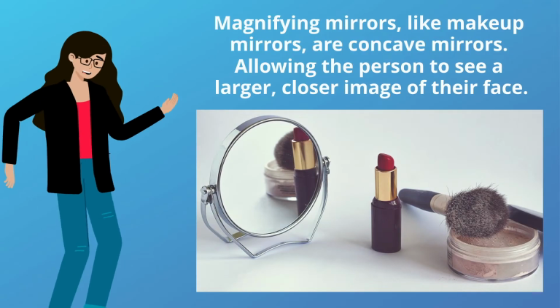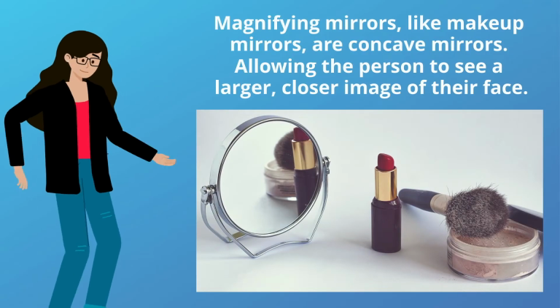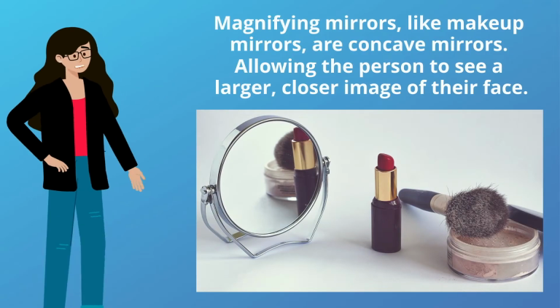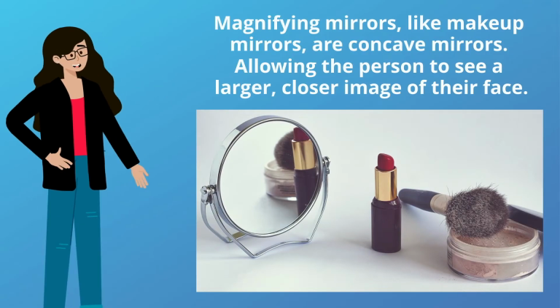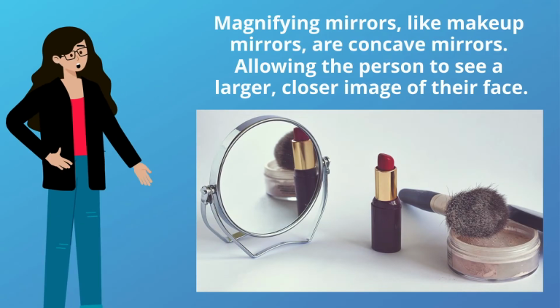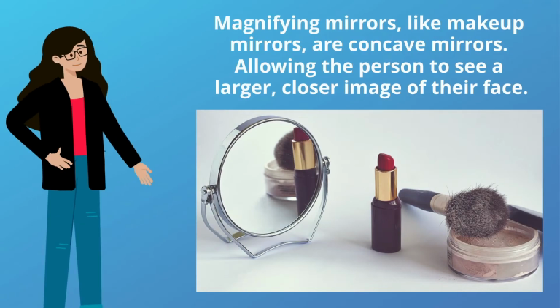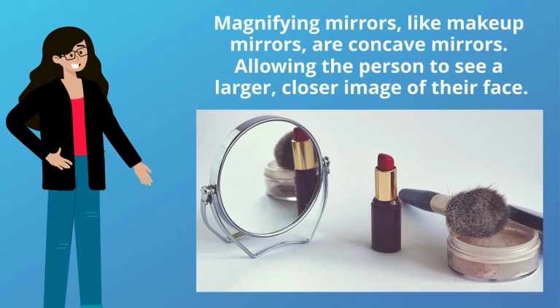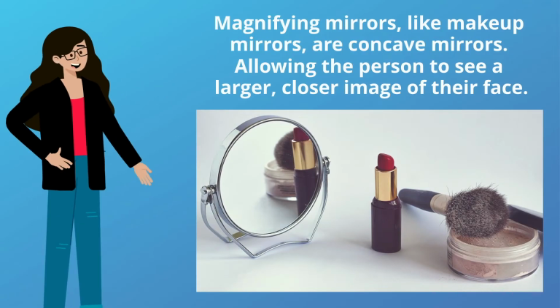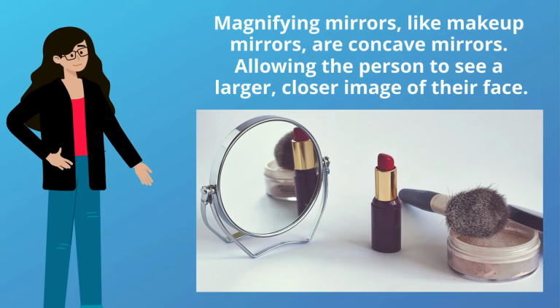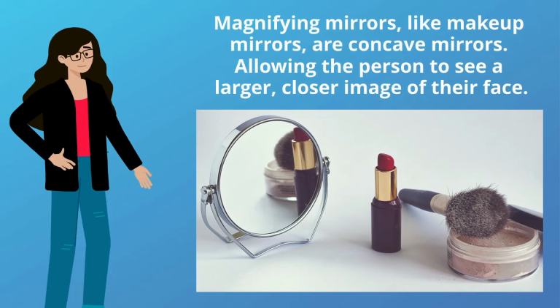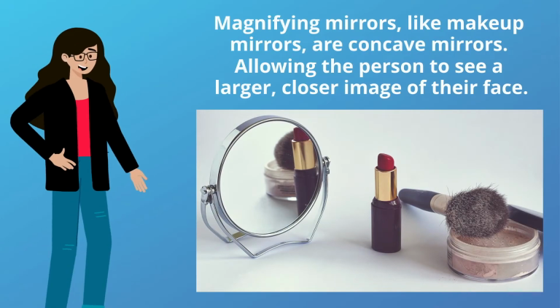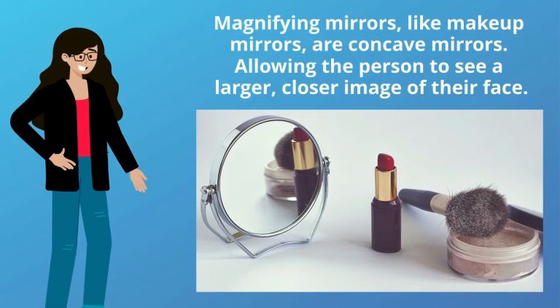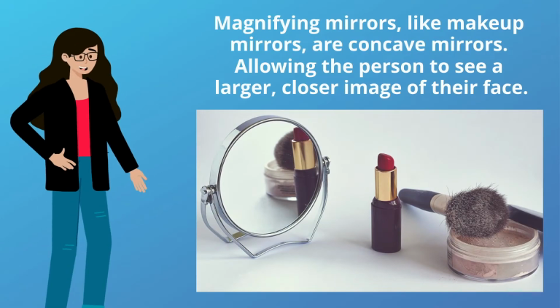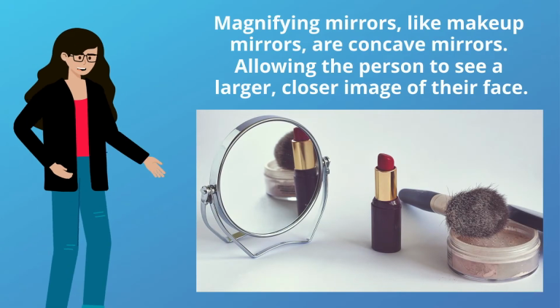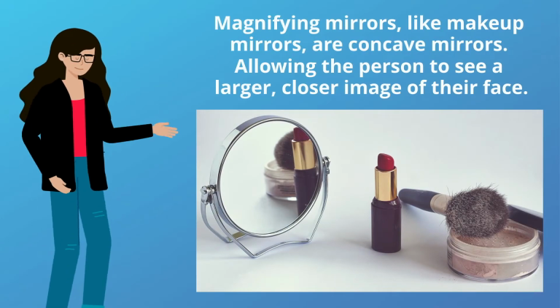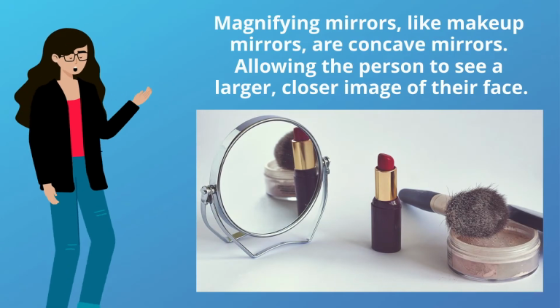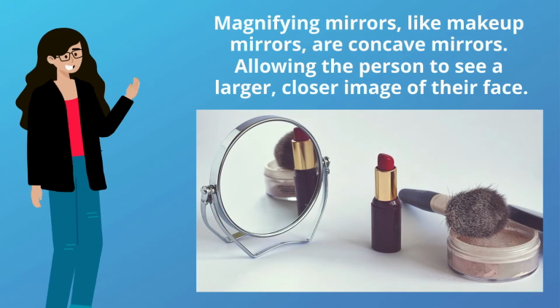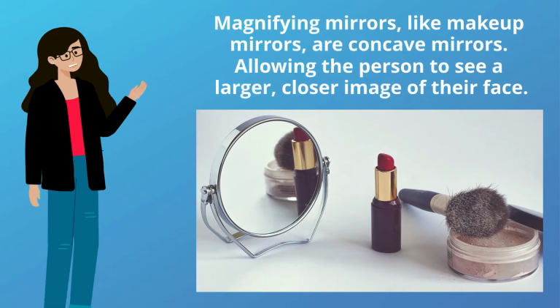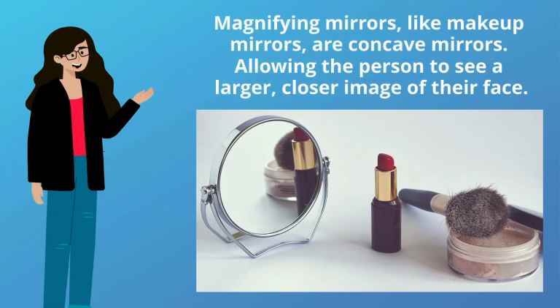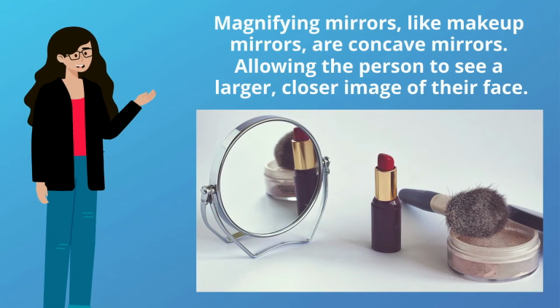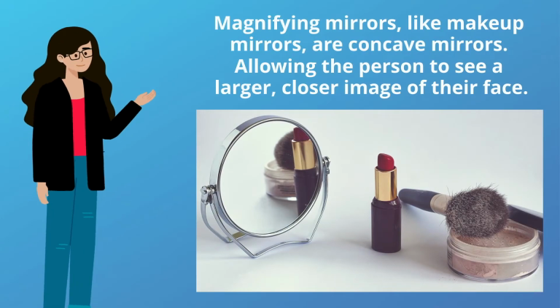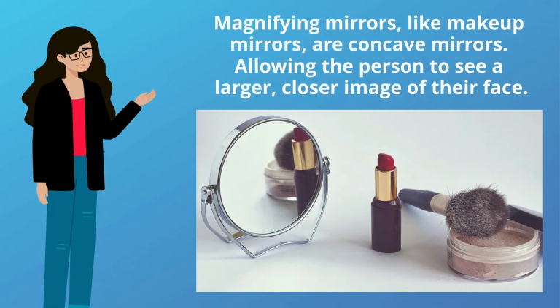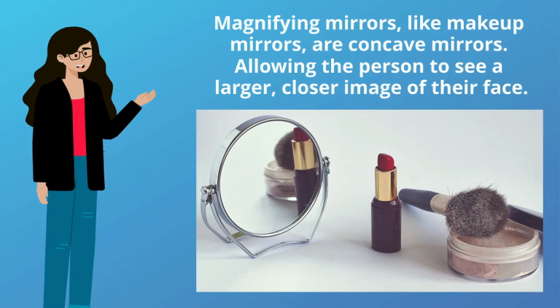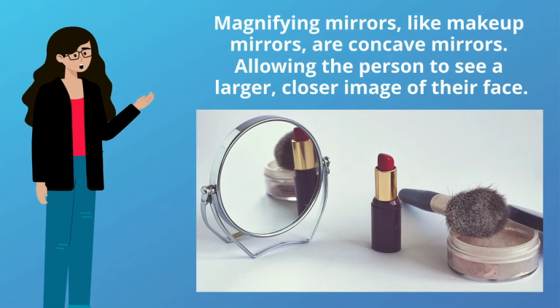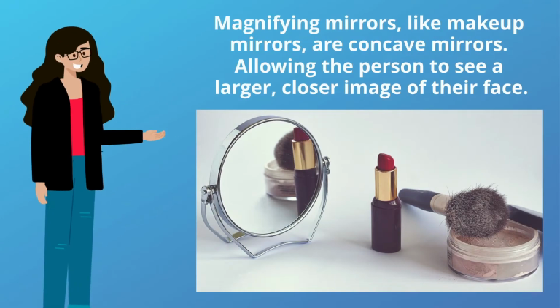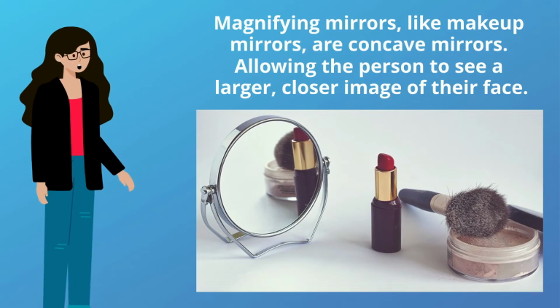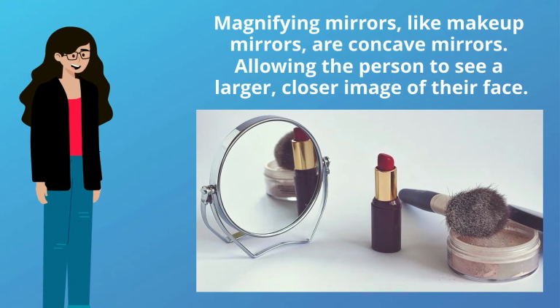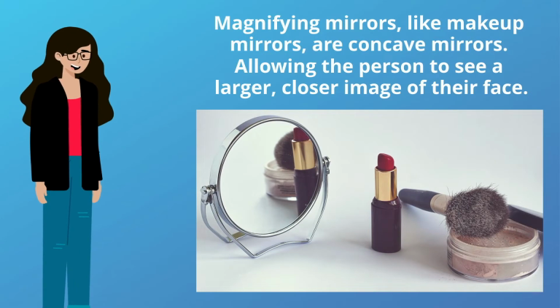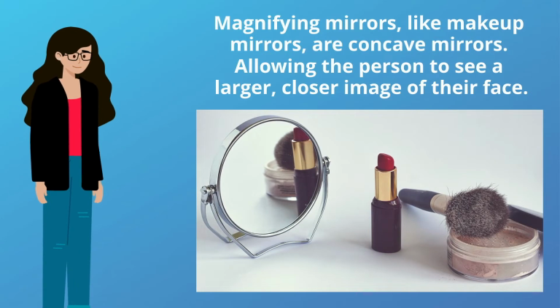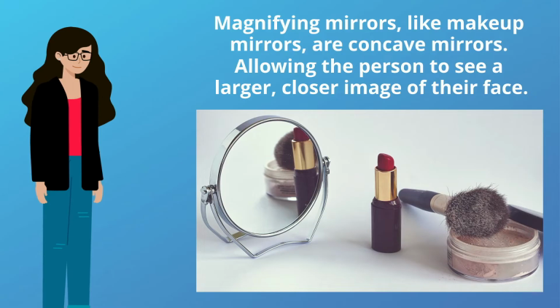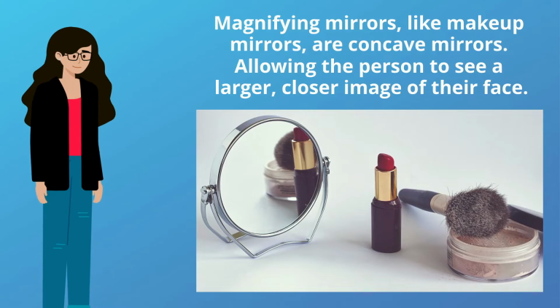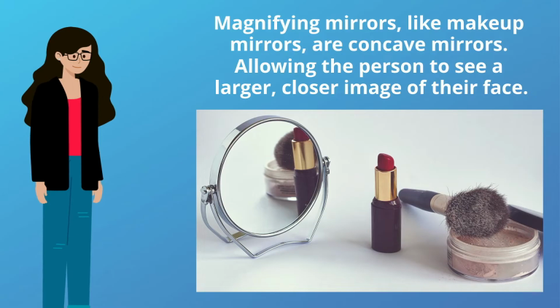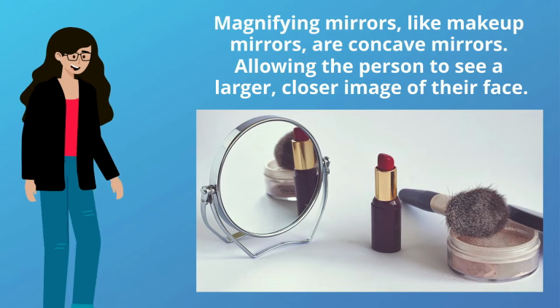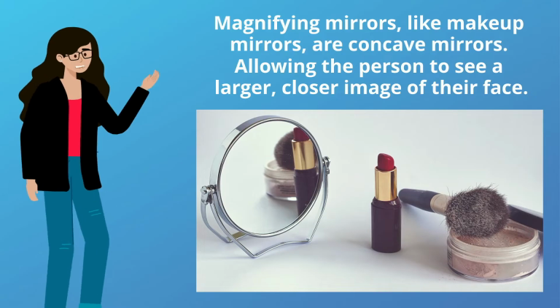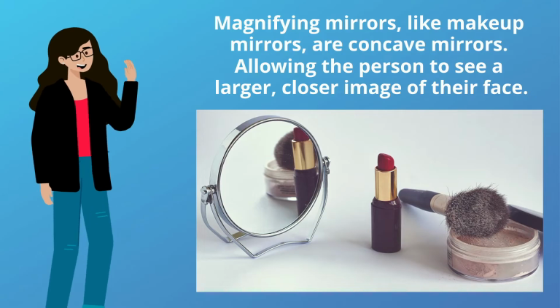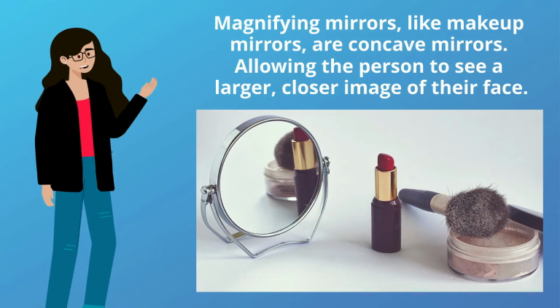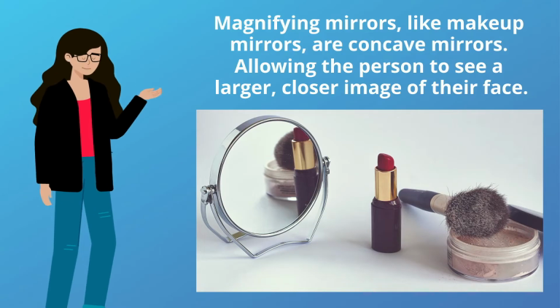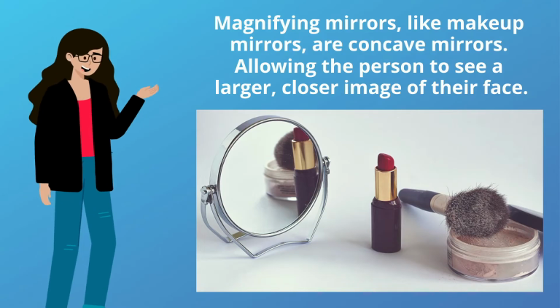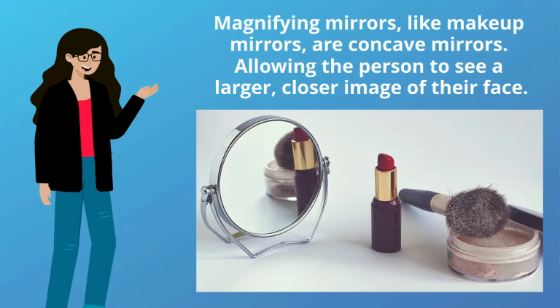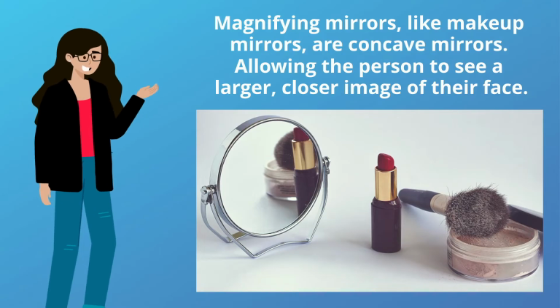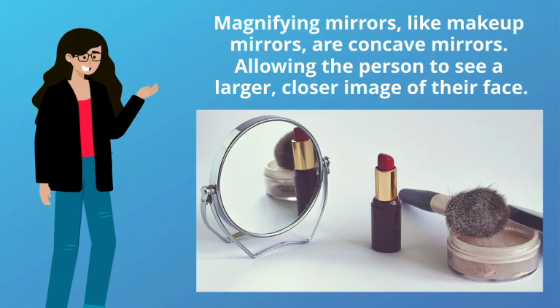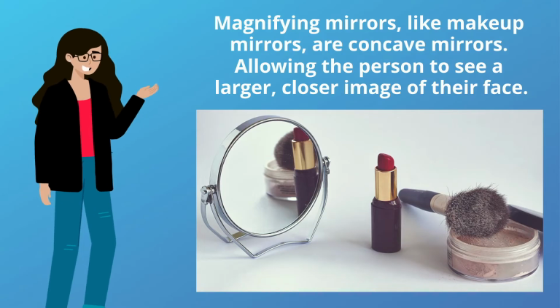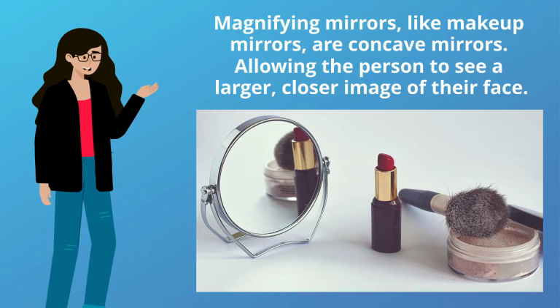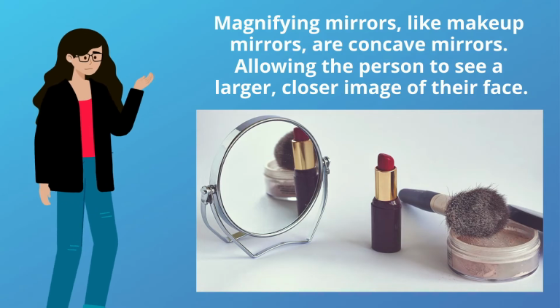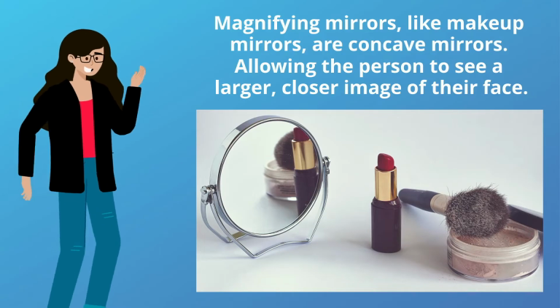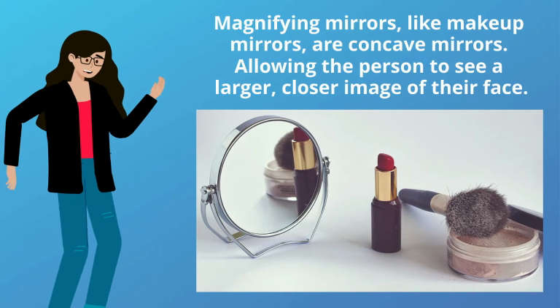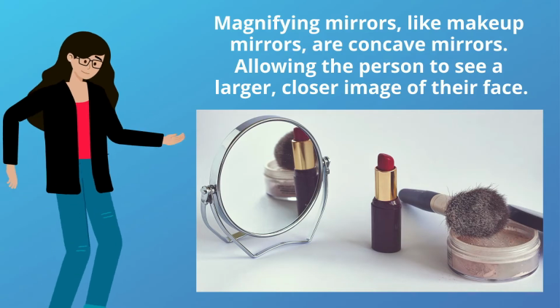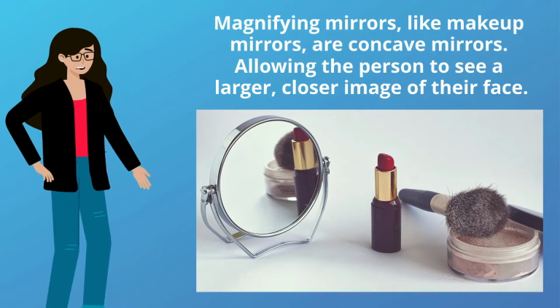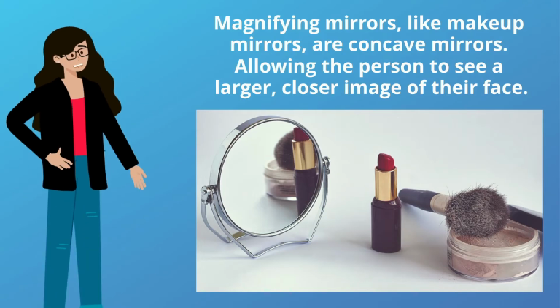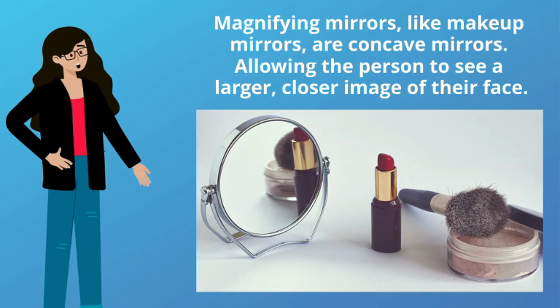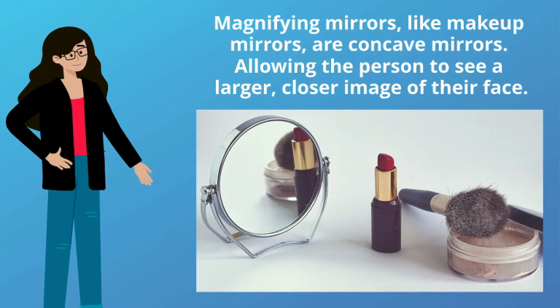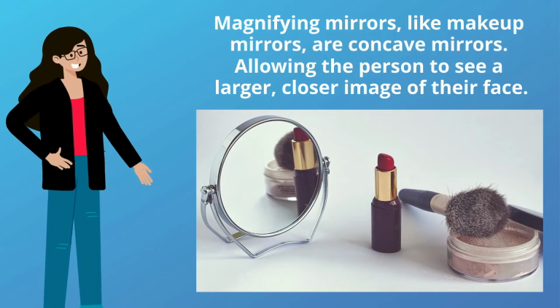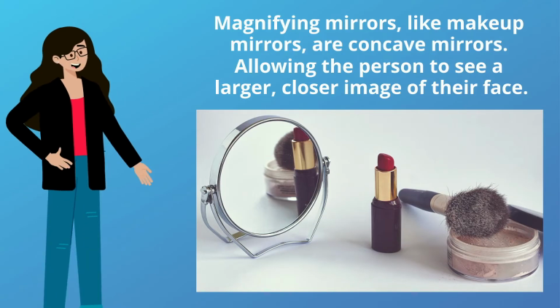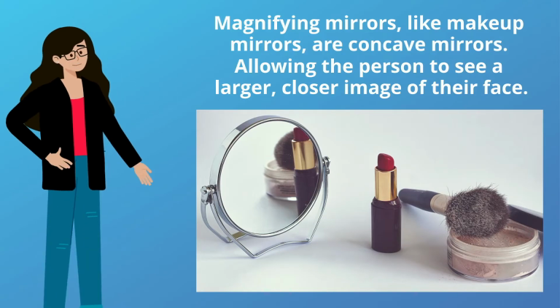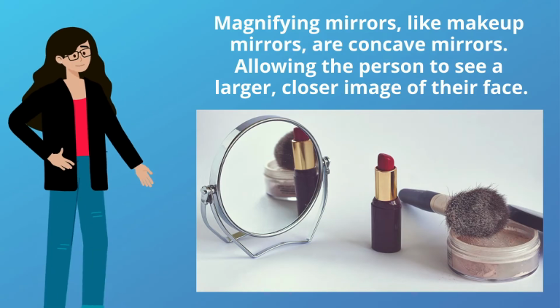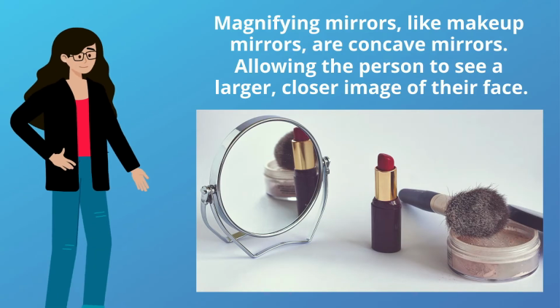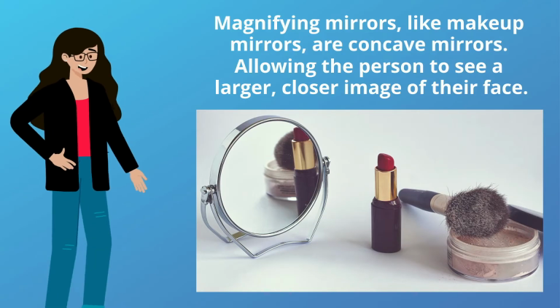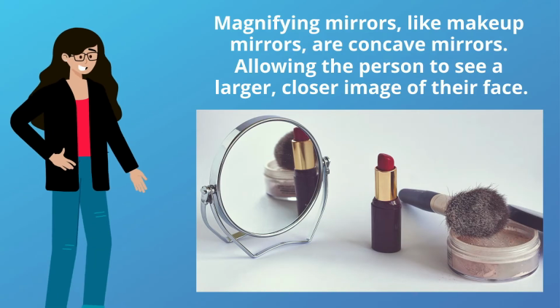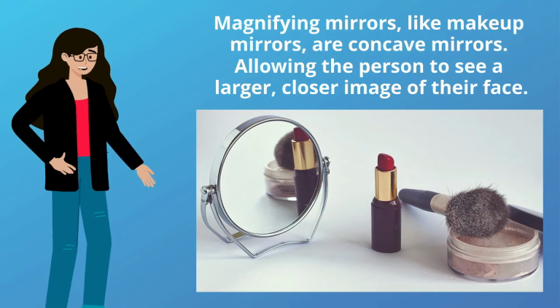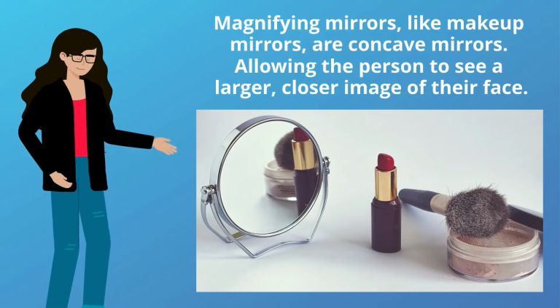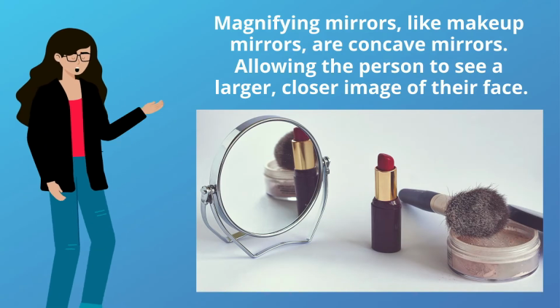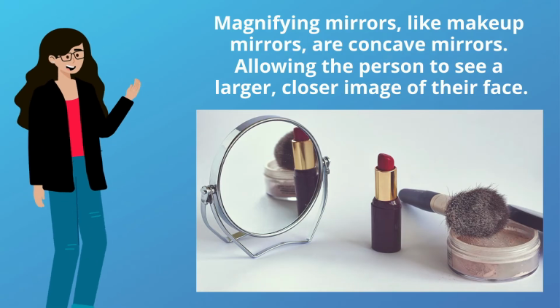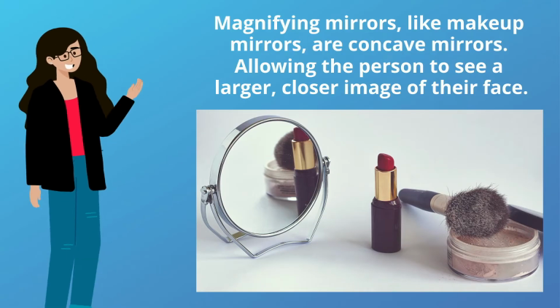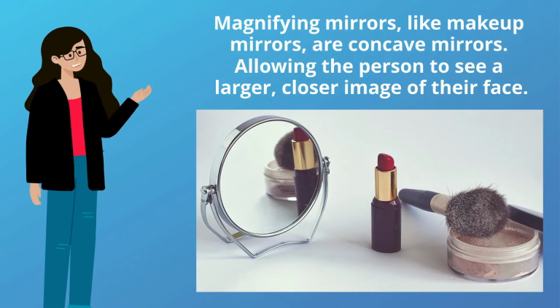Magnifying mirrors like makeup mirrors are concave mirrors, allowing the person to see a larger, closer image of their face.